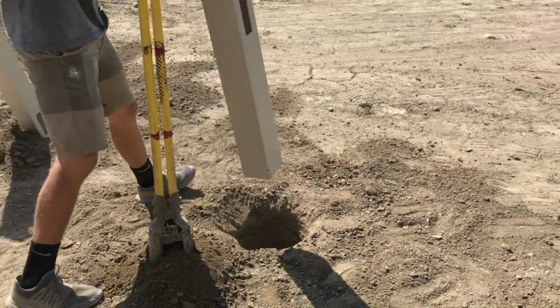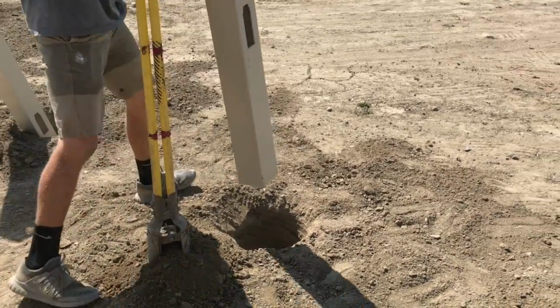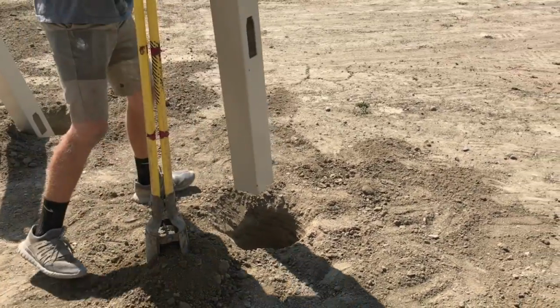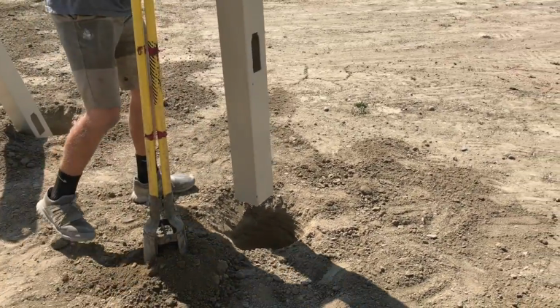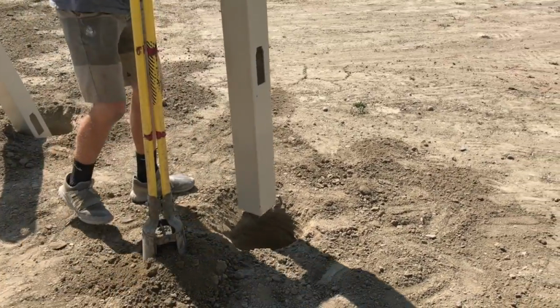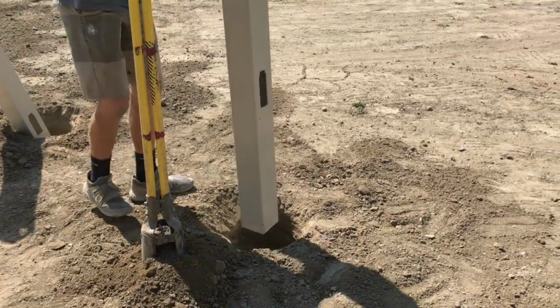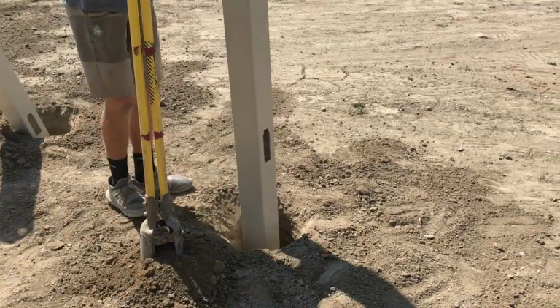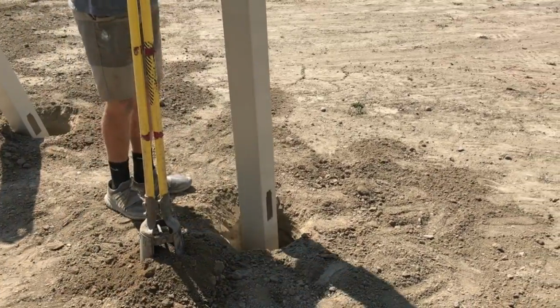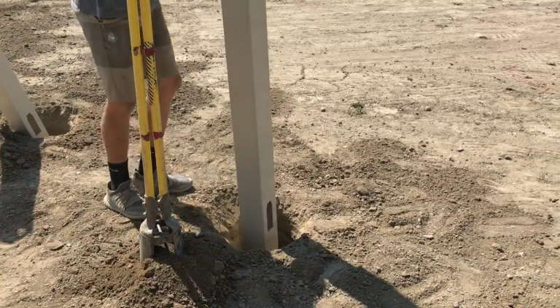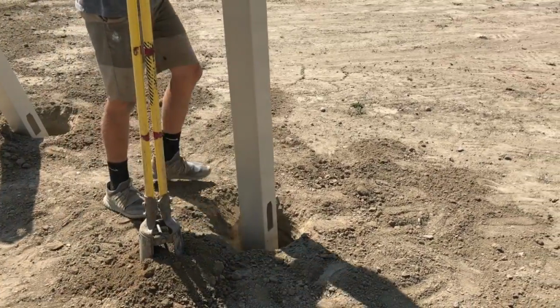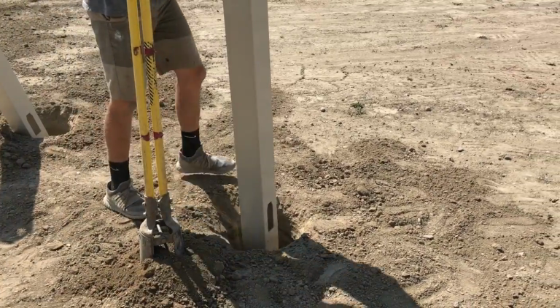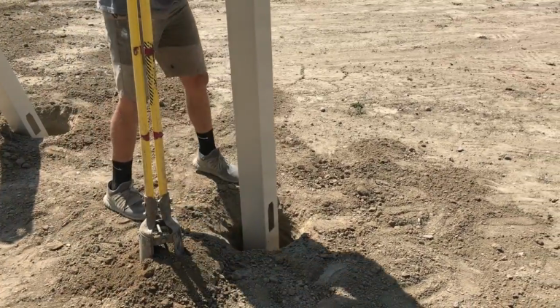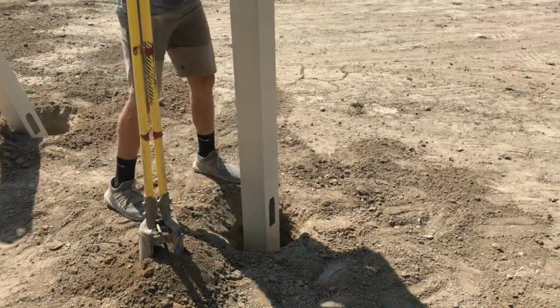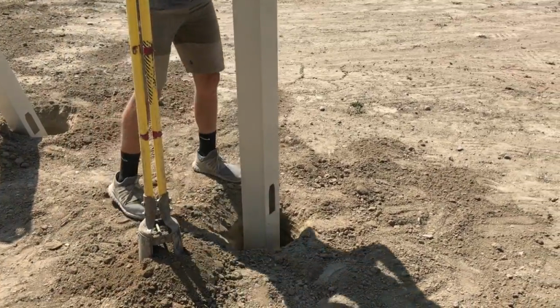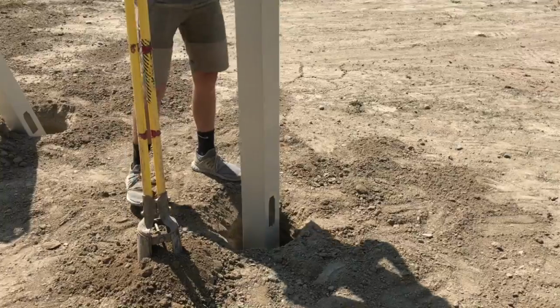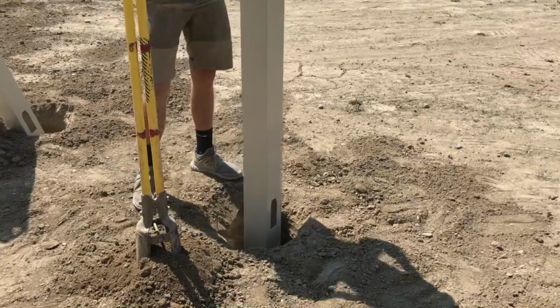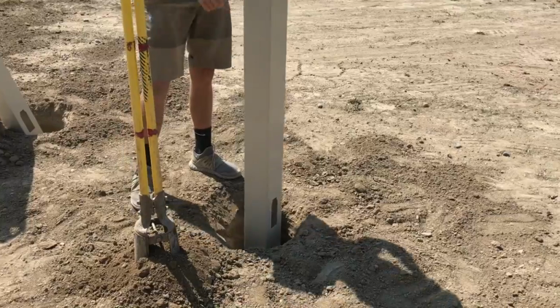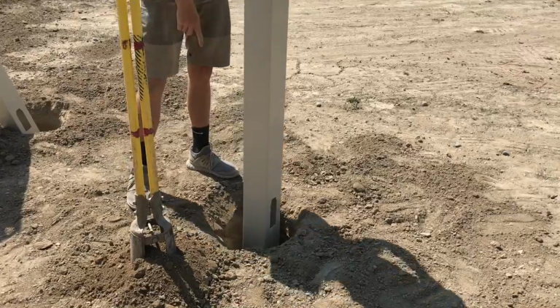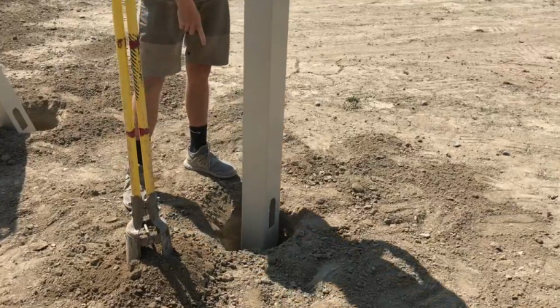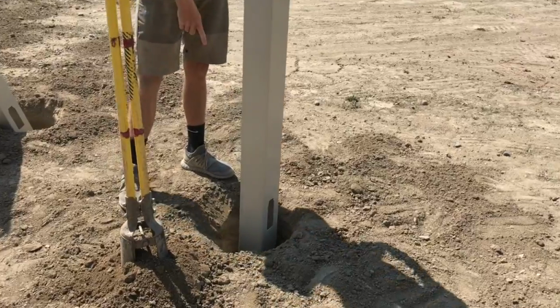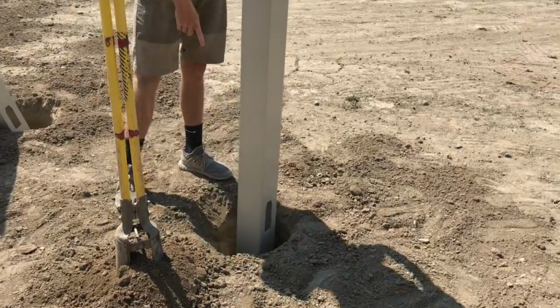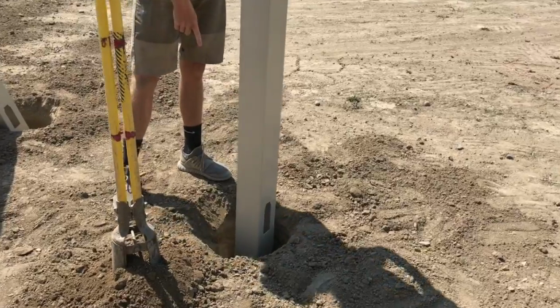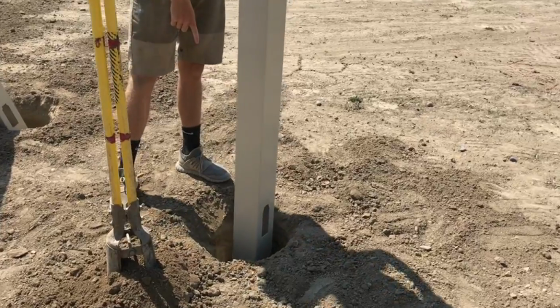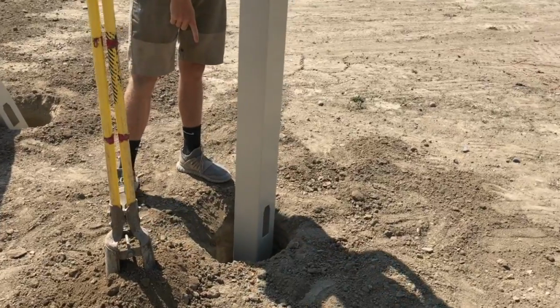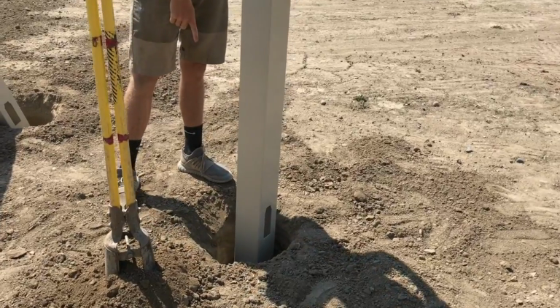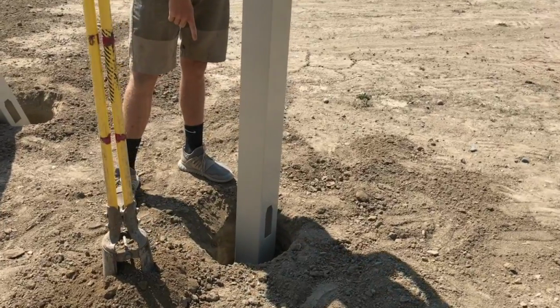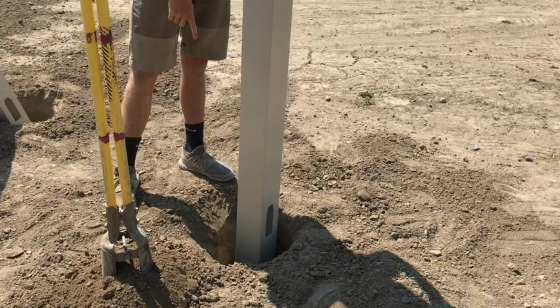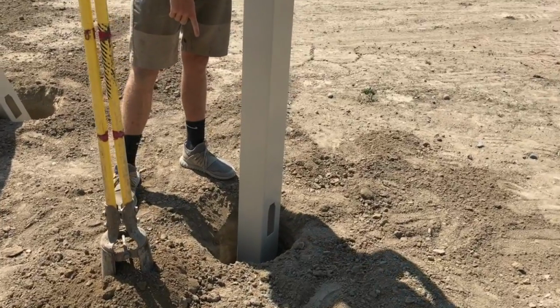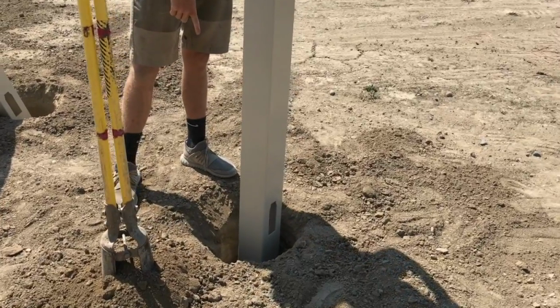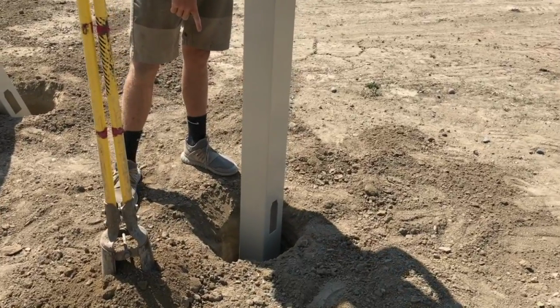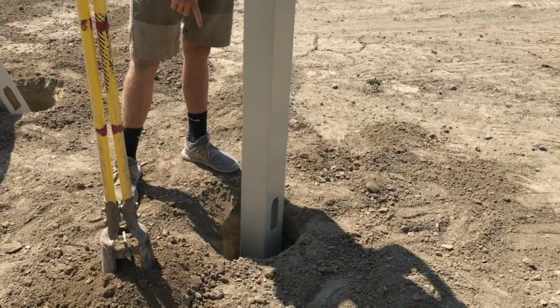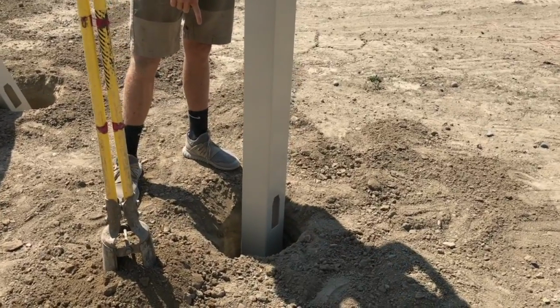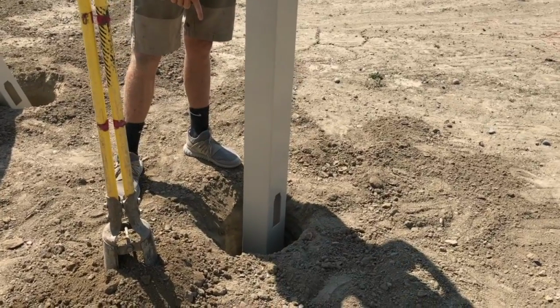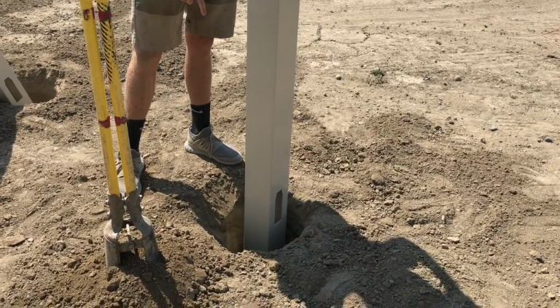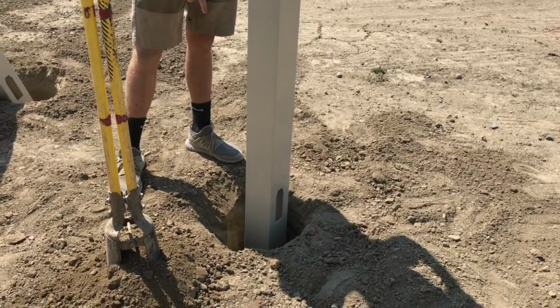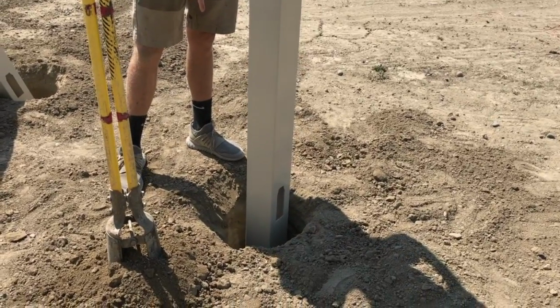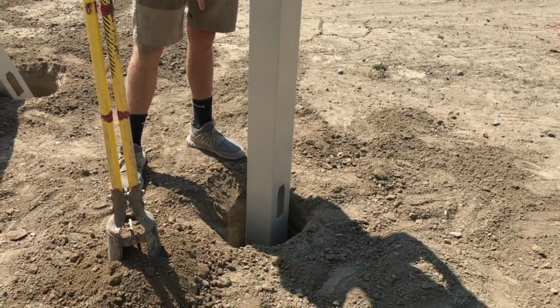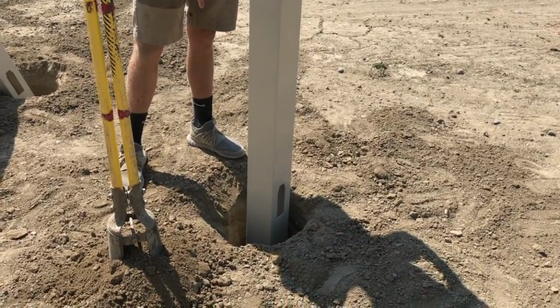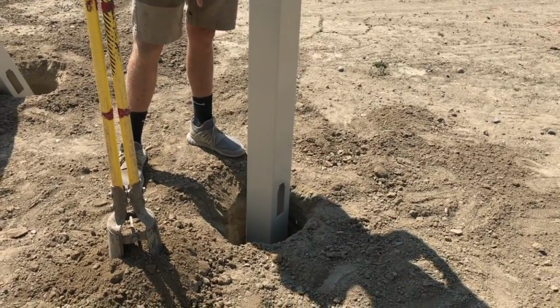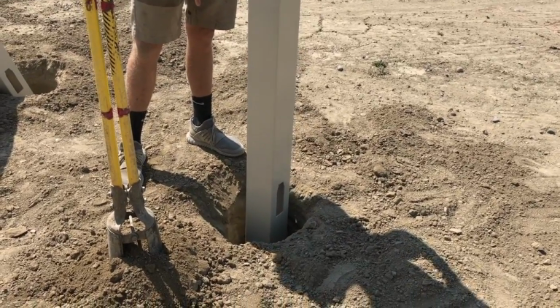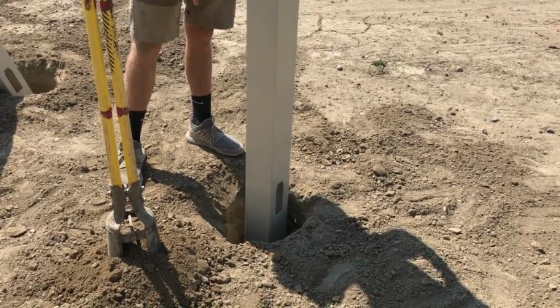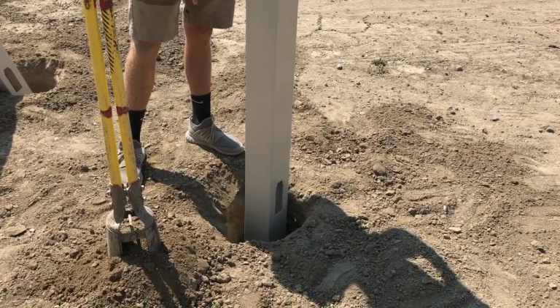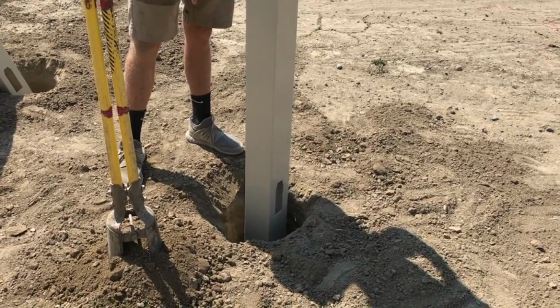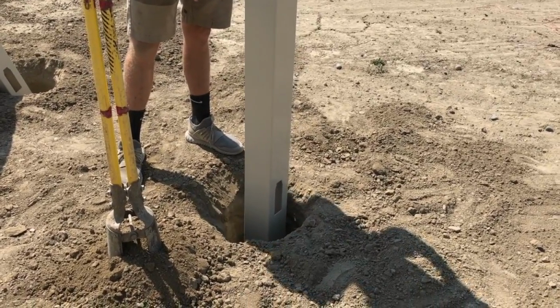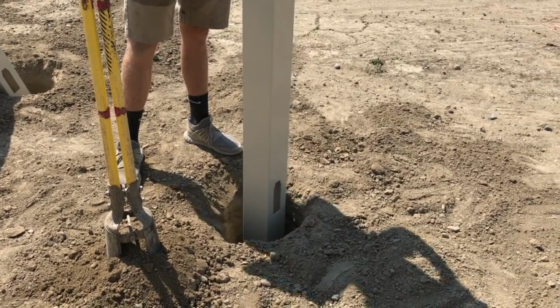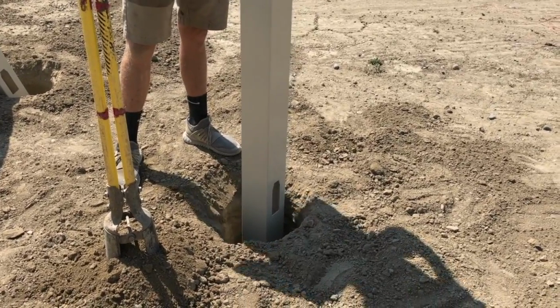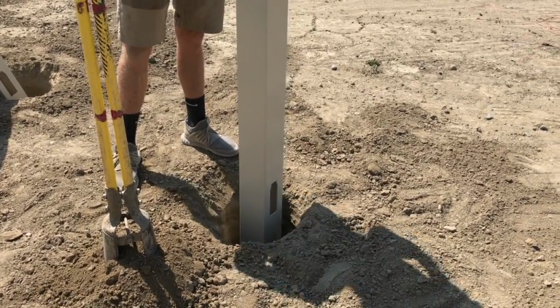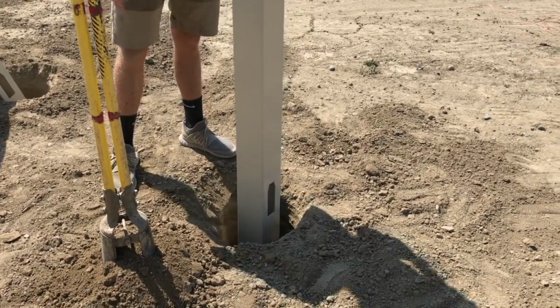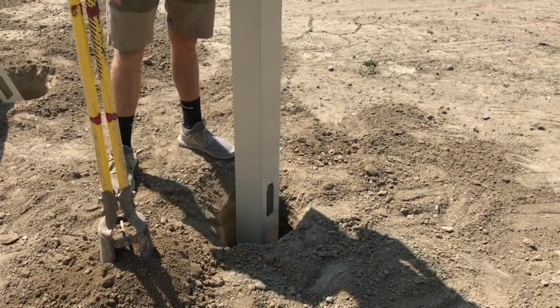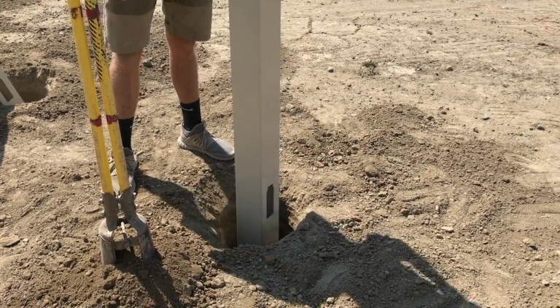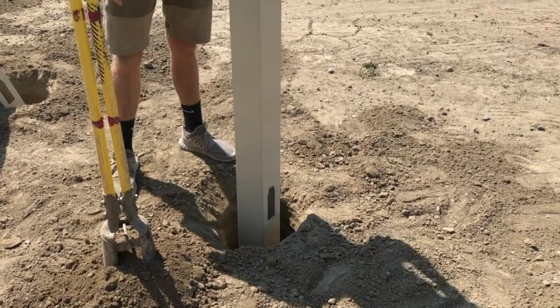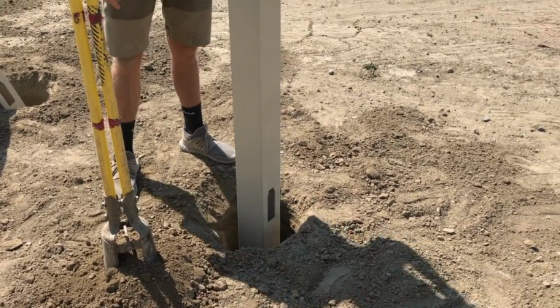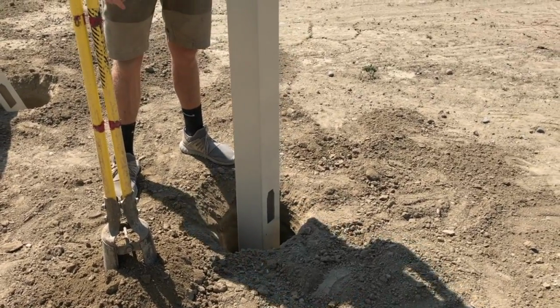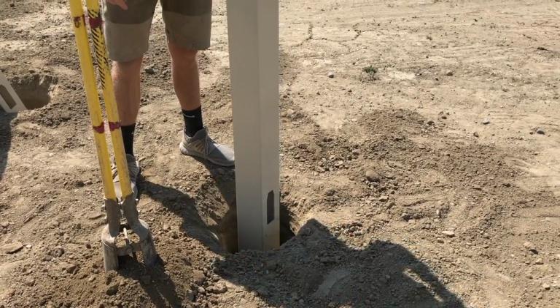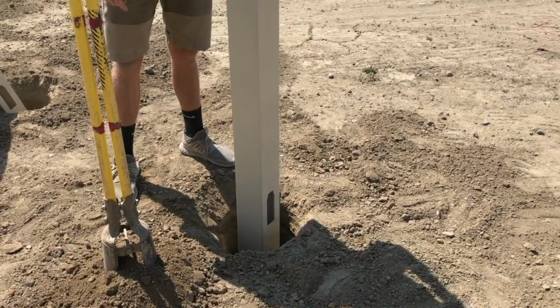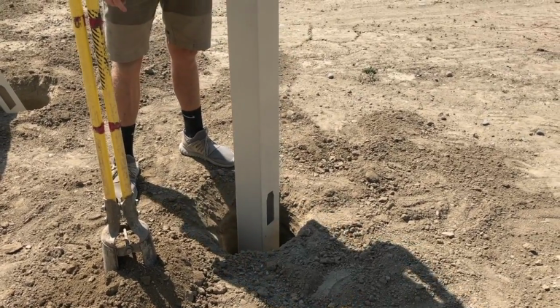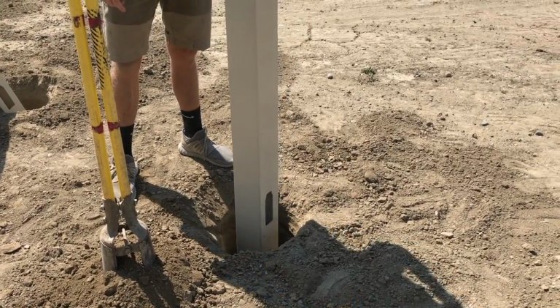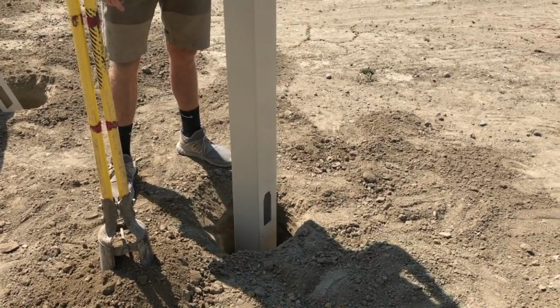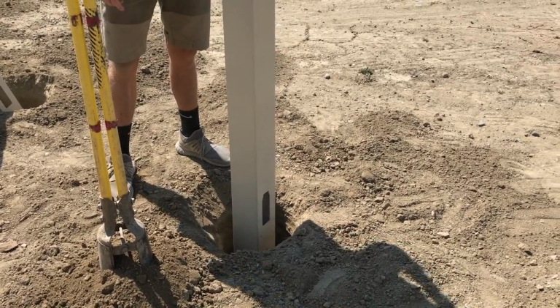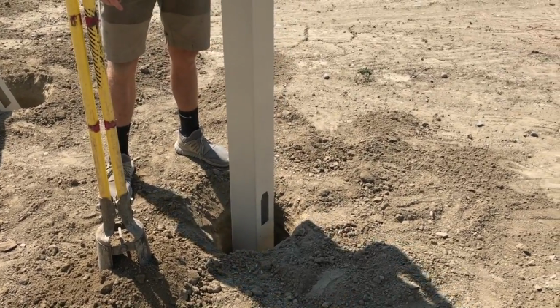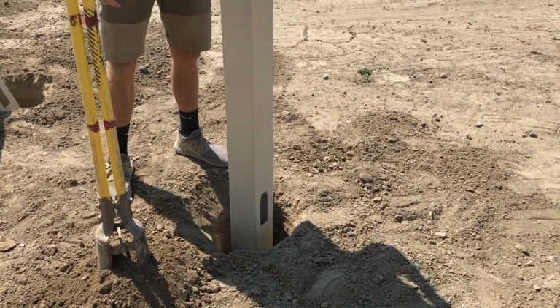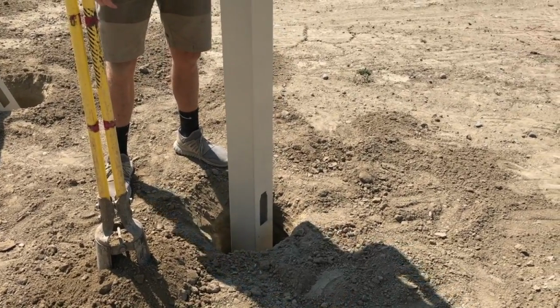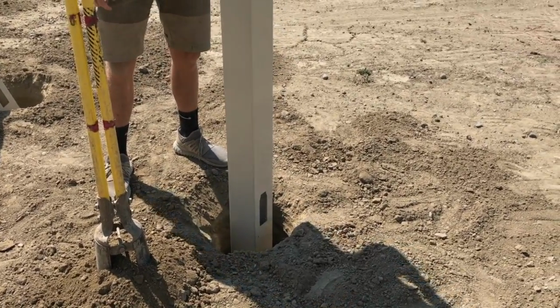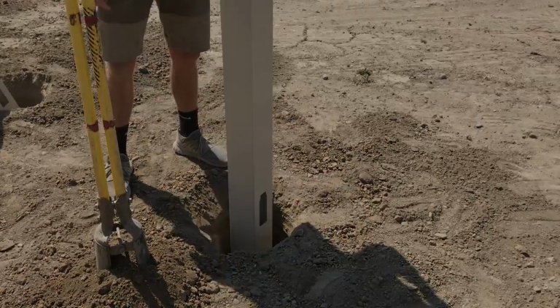As you can see we're dug two feet — our roots are right at ground height — so we're deep enough, and we'll be ready to set this post when we get done cleaning out the rest.